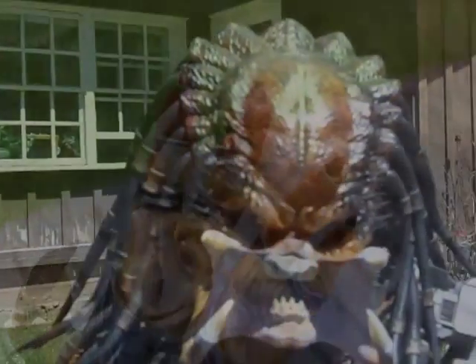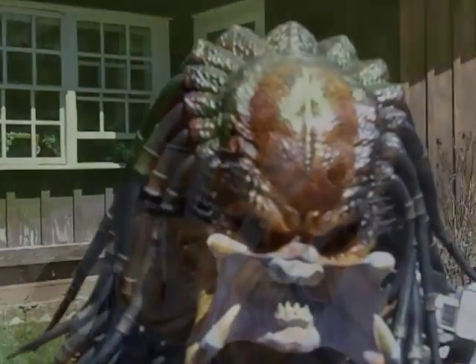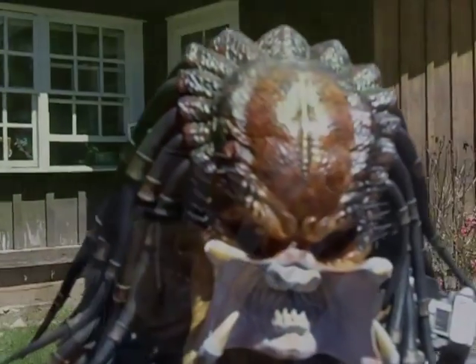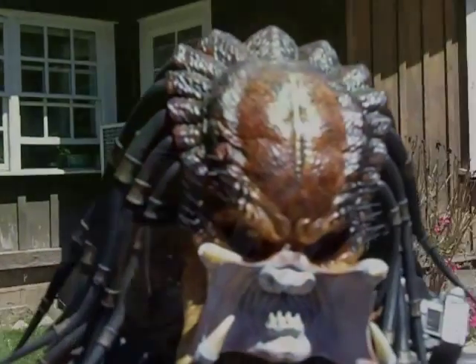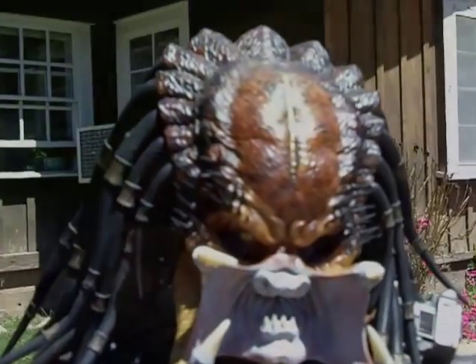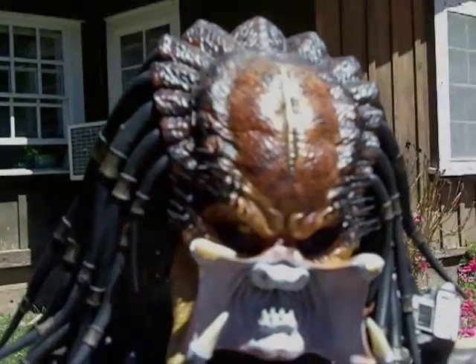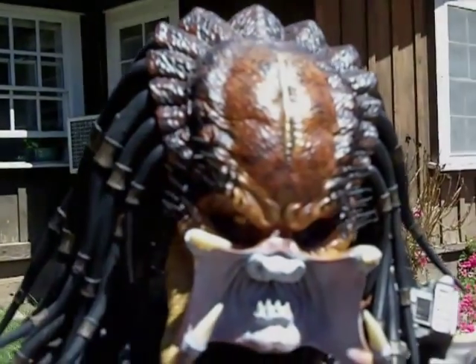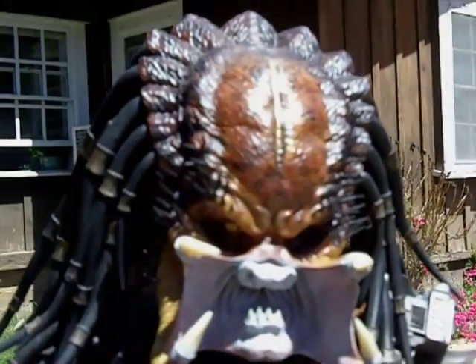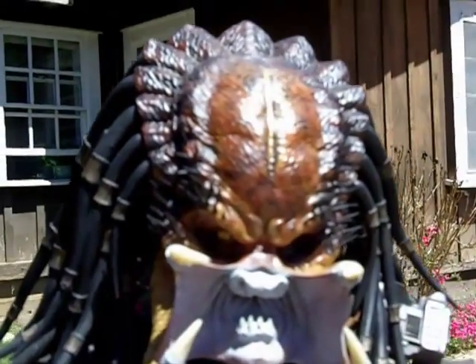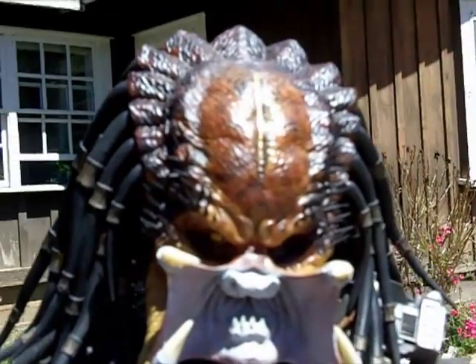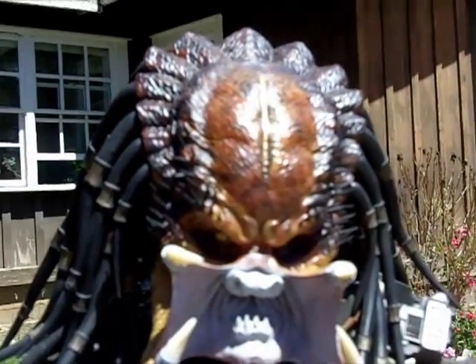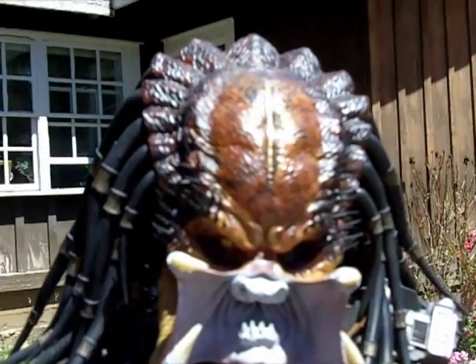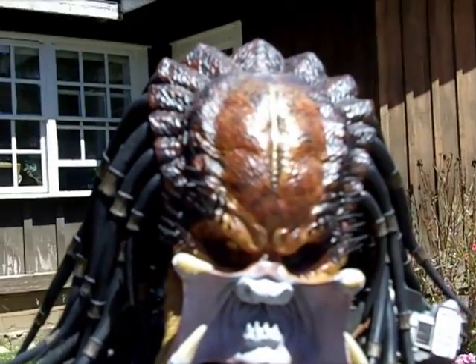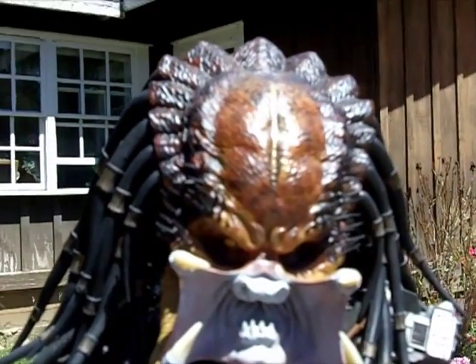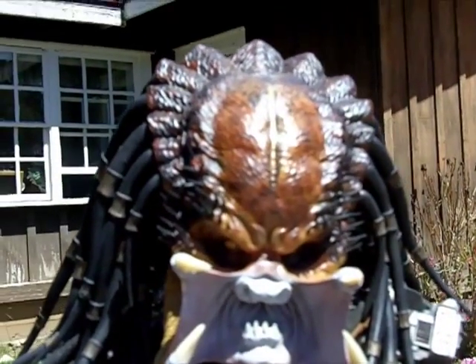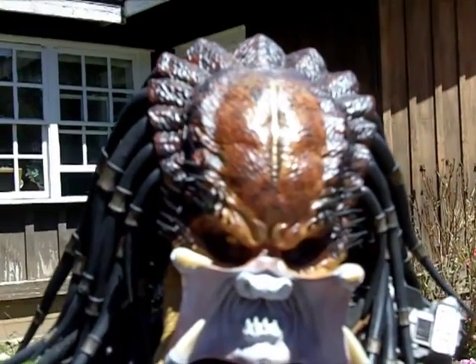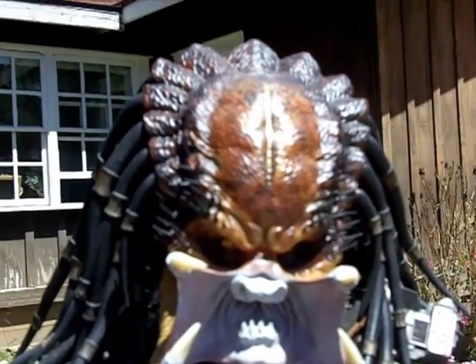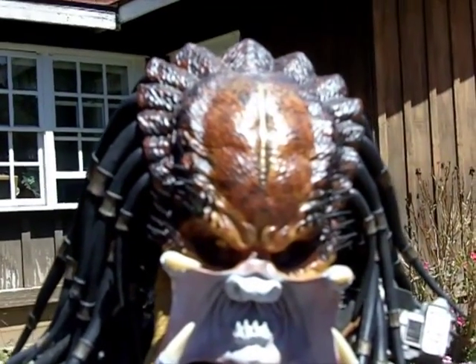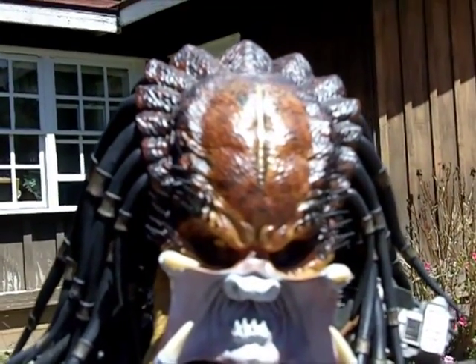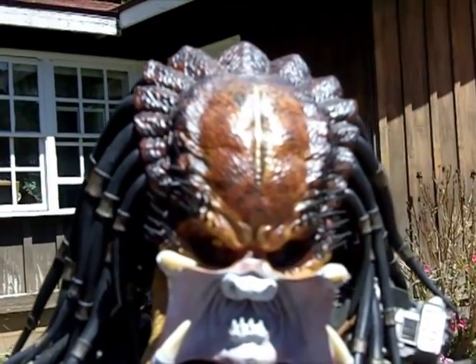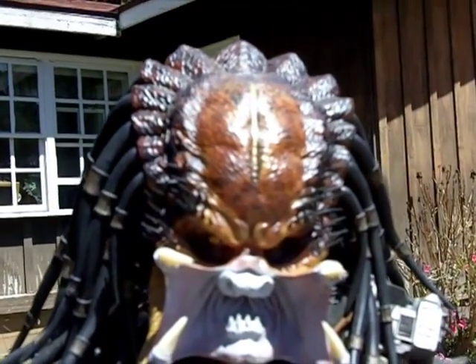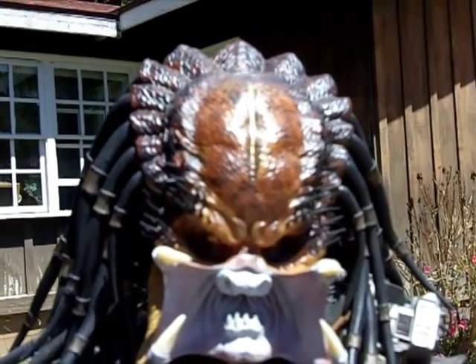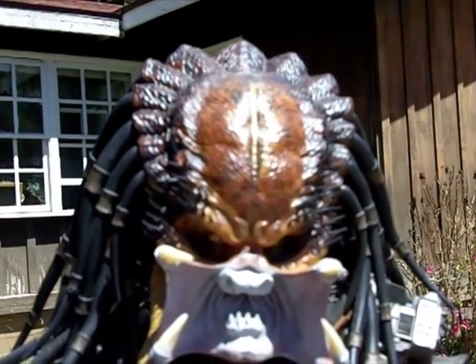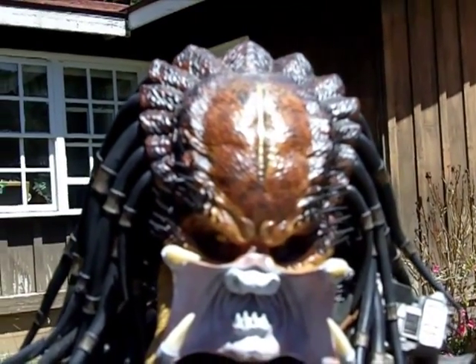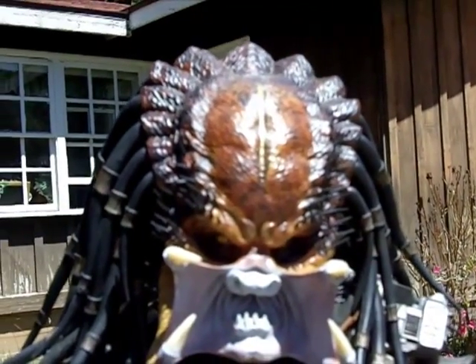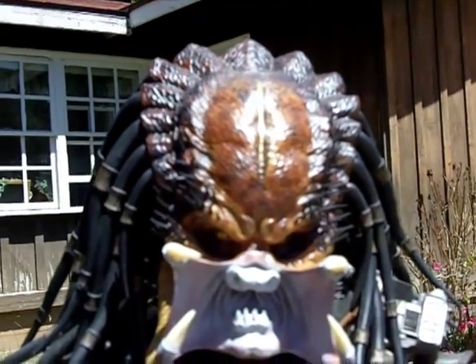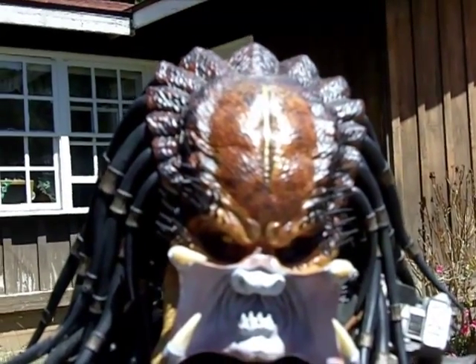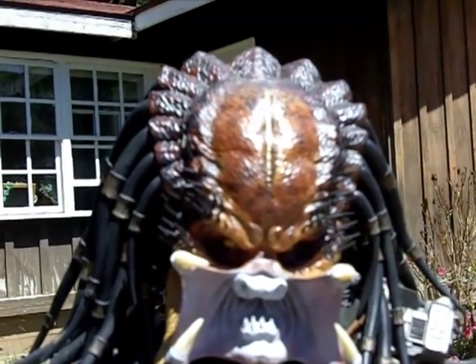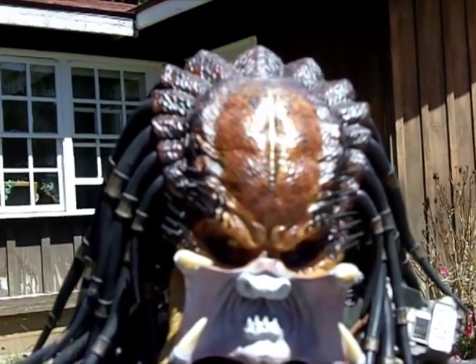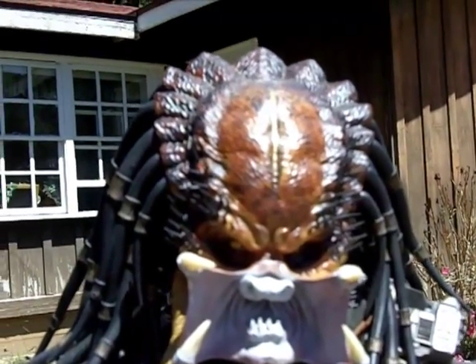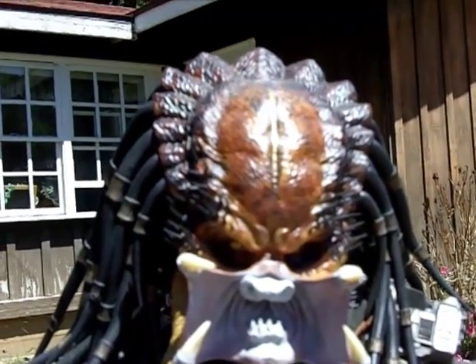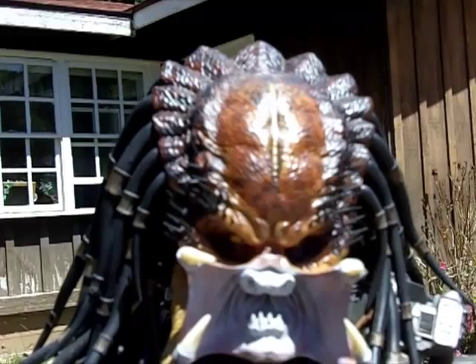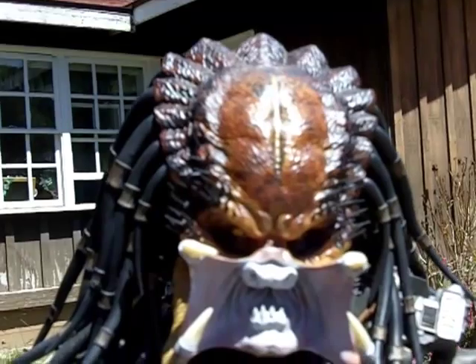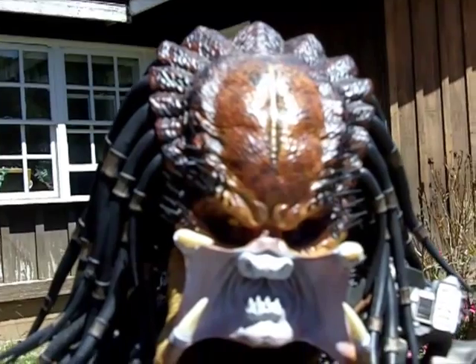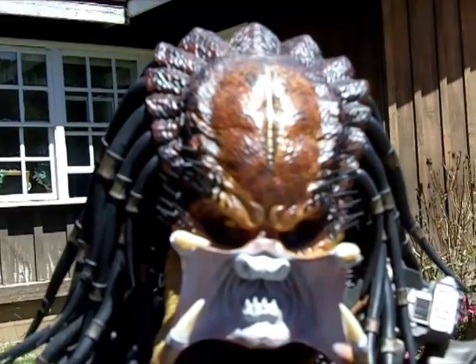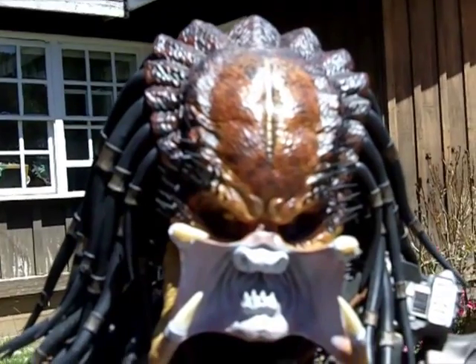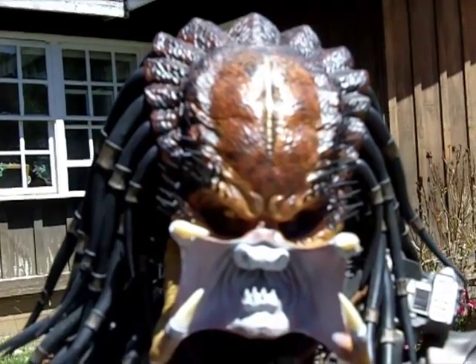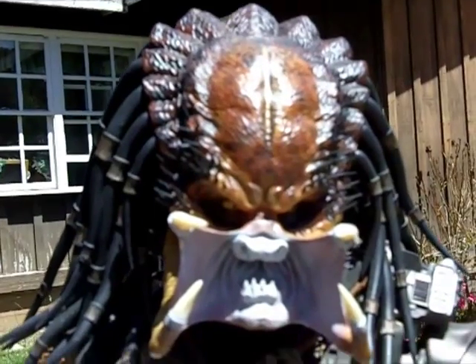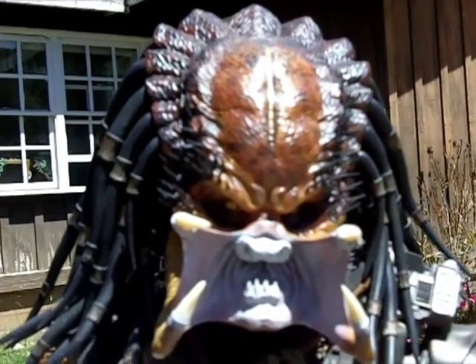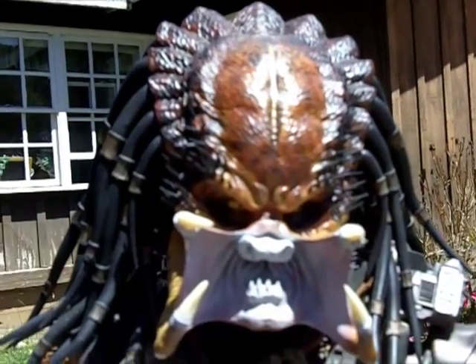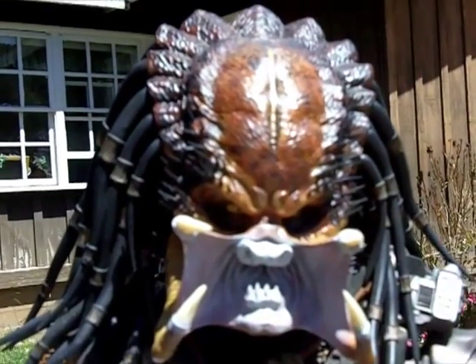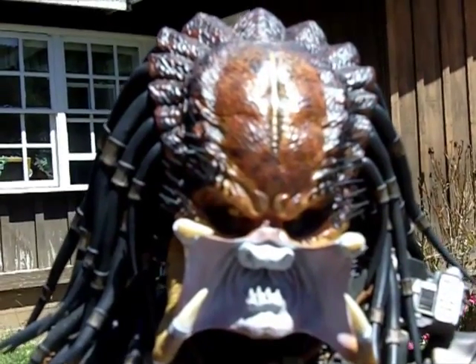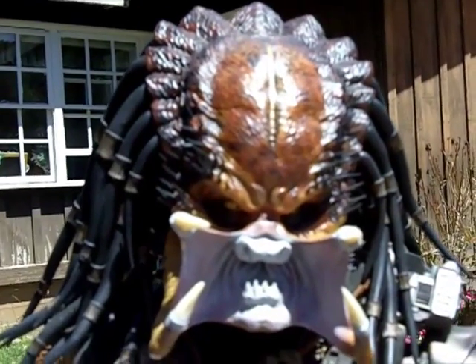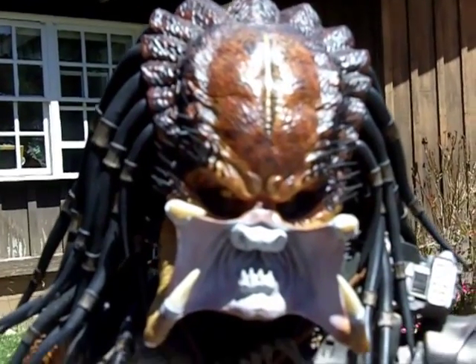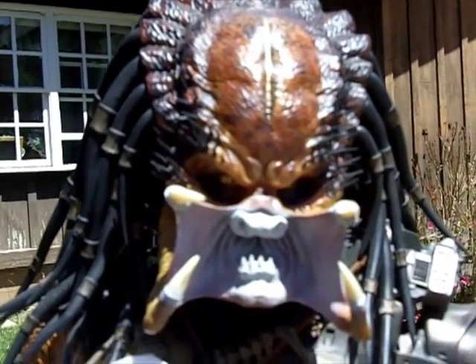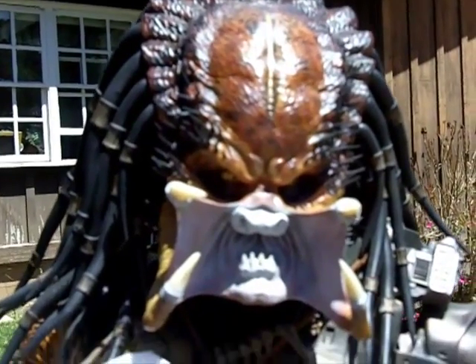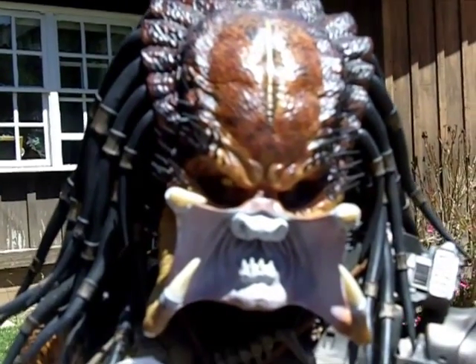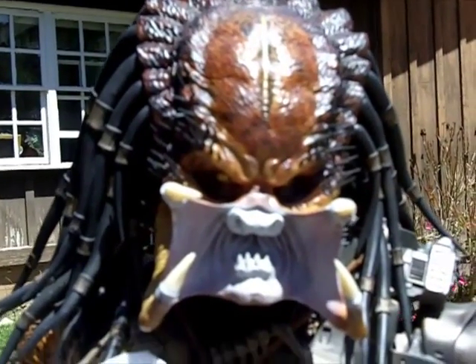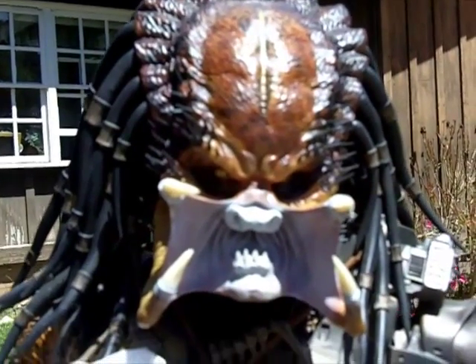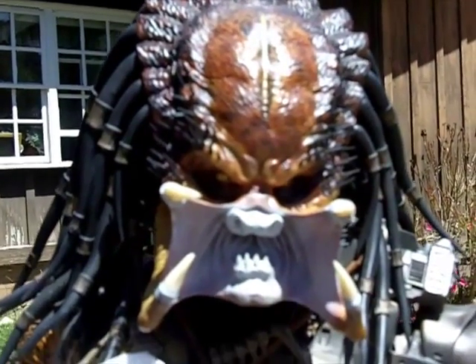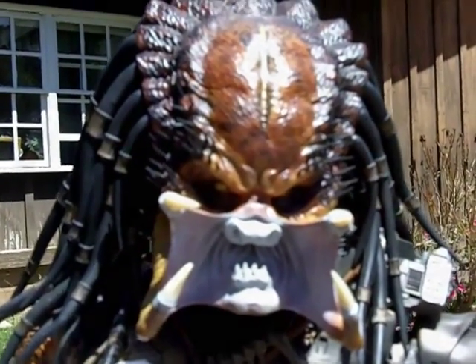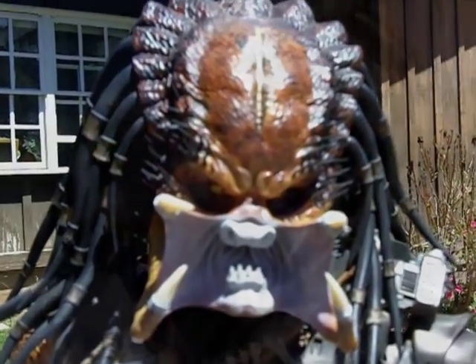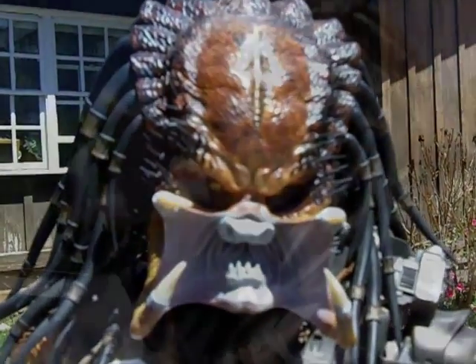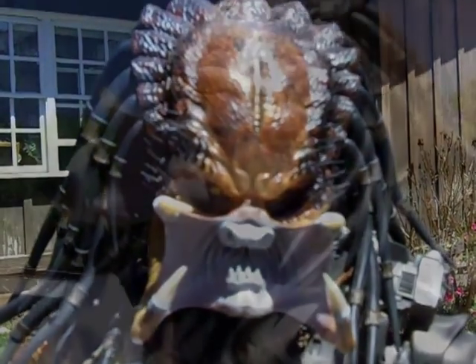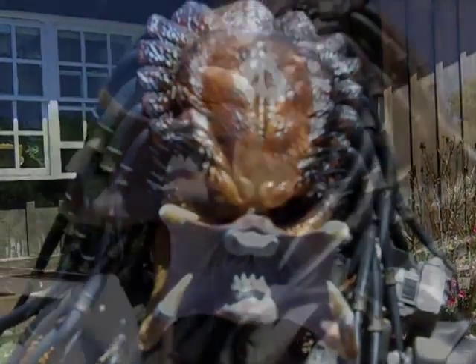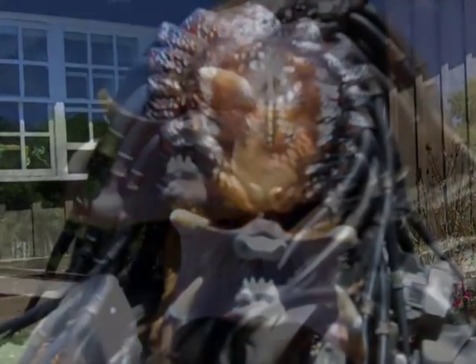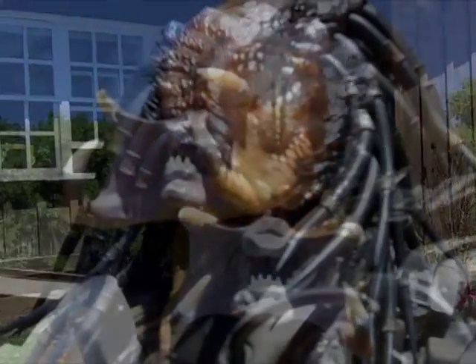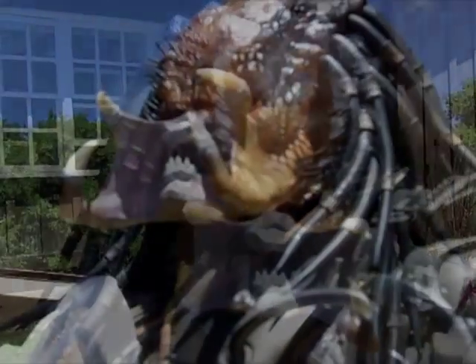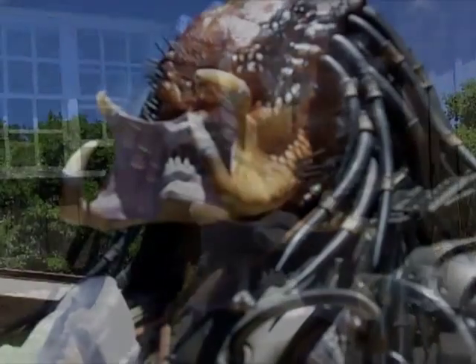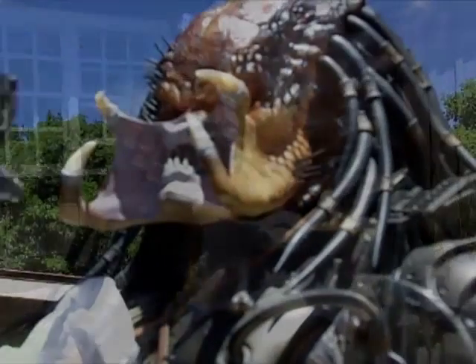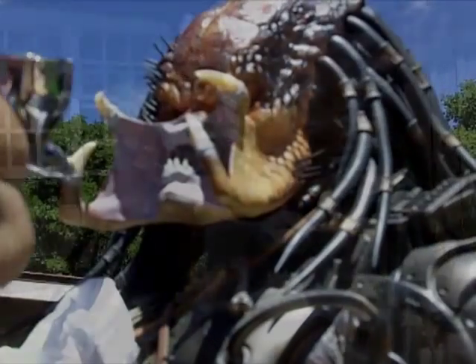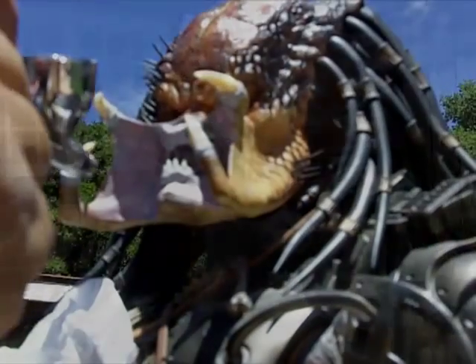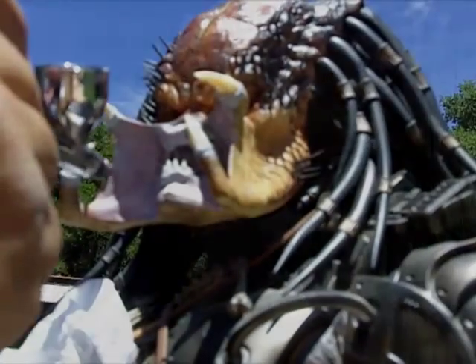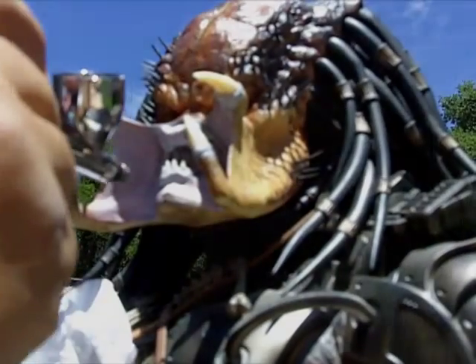Here we're going to fix the inside of the mouth. It was a little bit too dark, which is the only thing I will be doing on this predator.